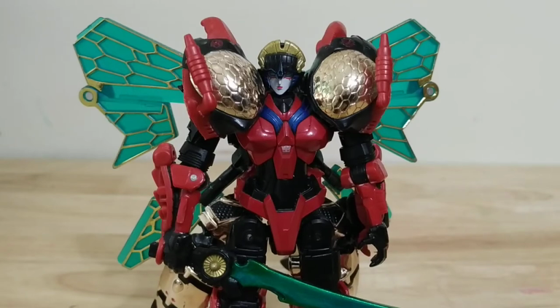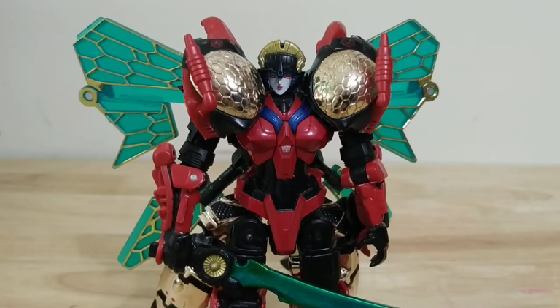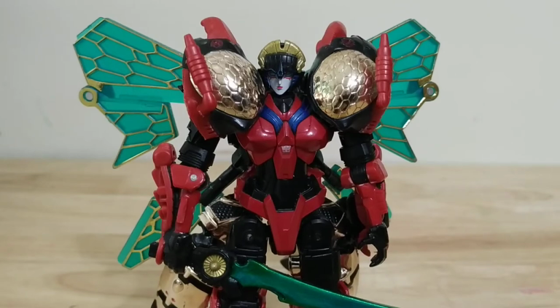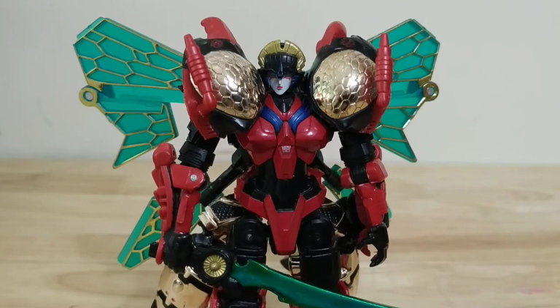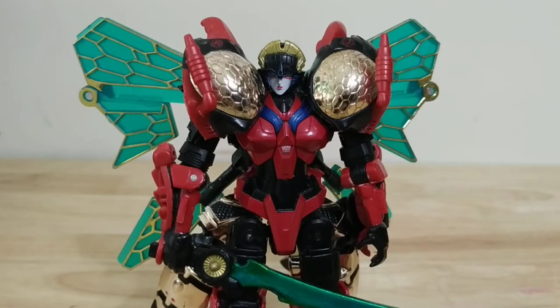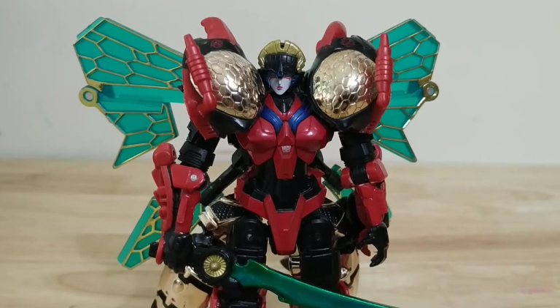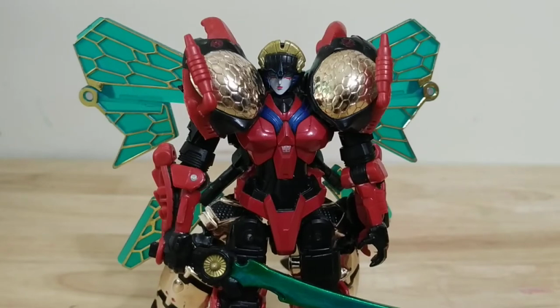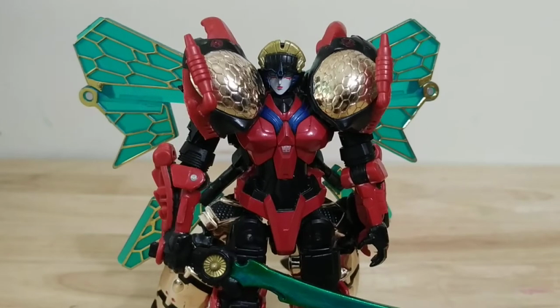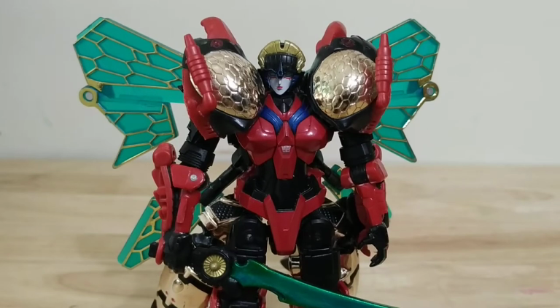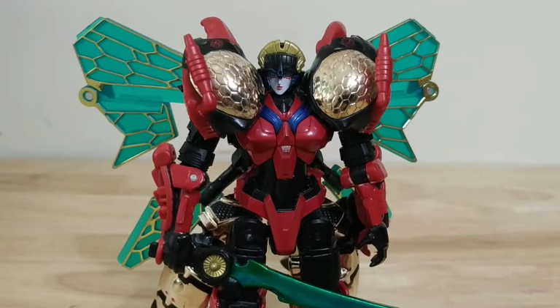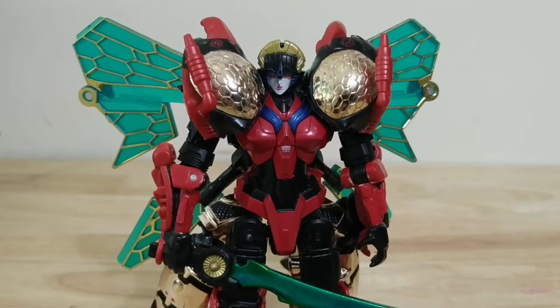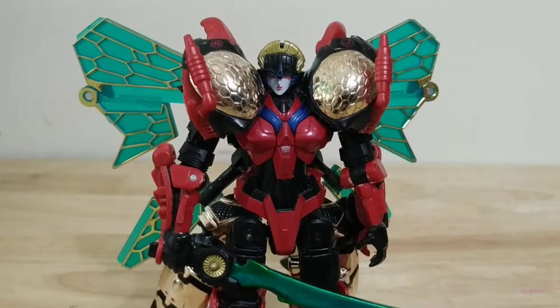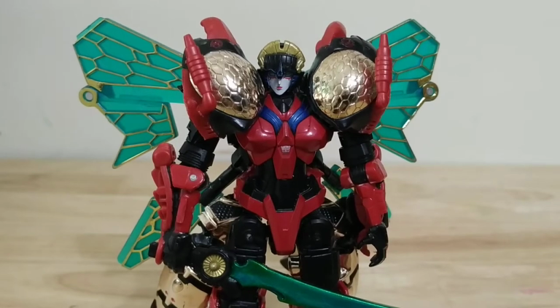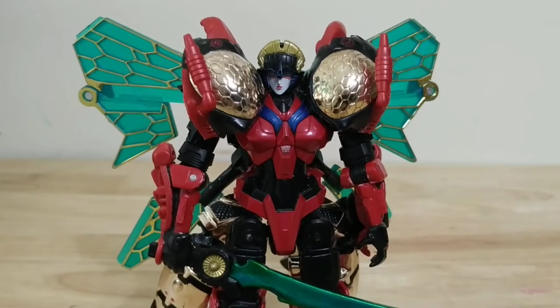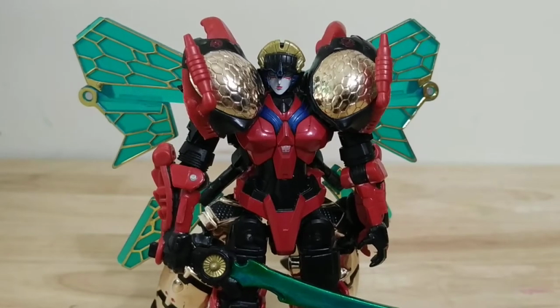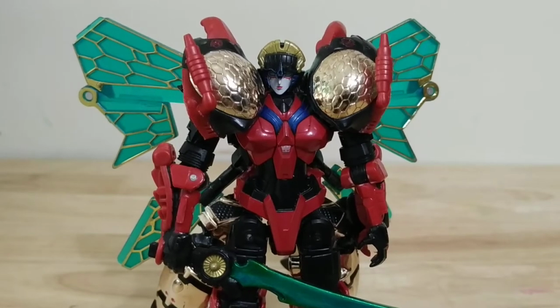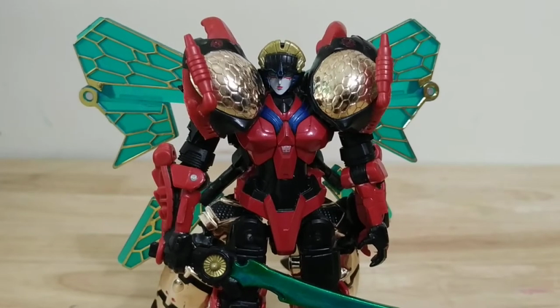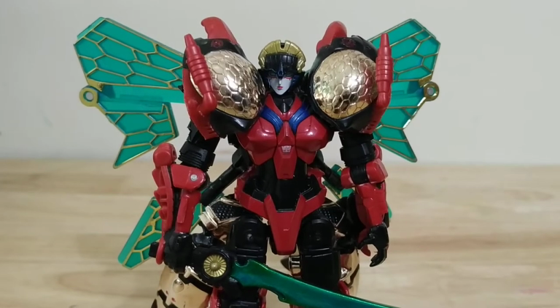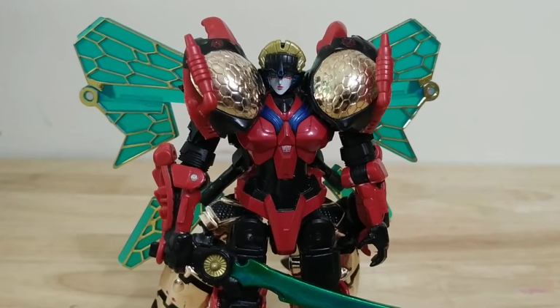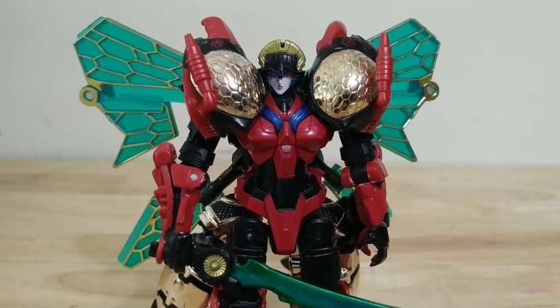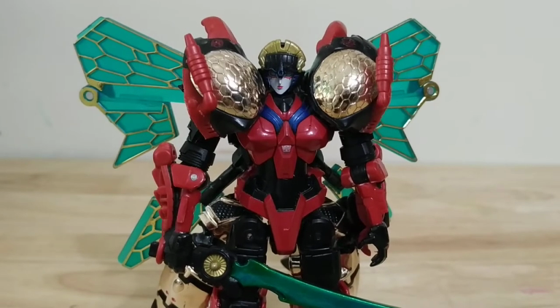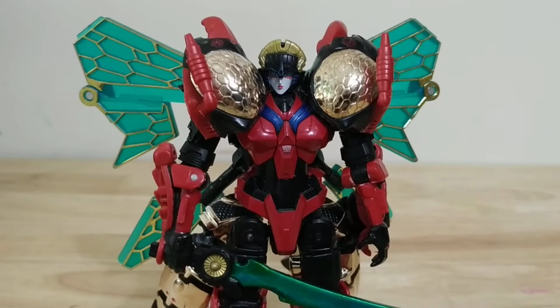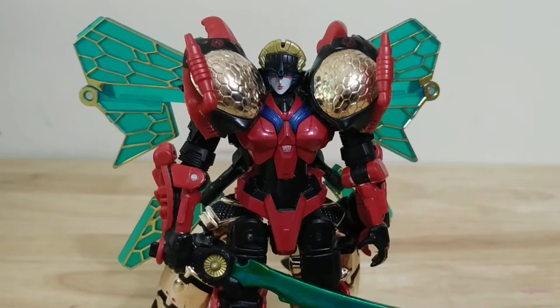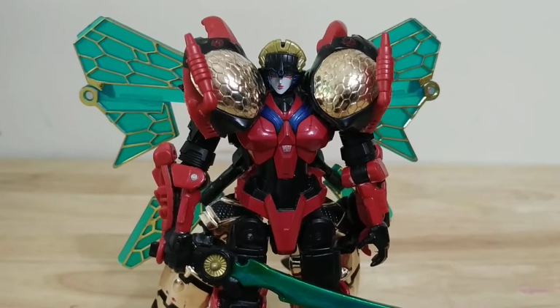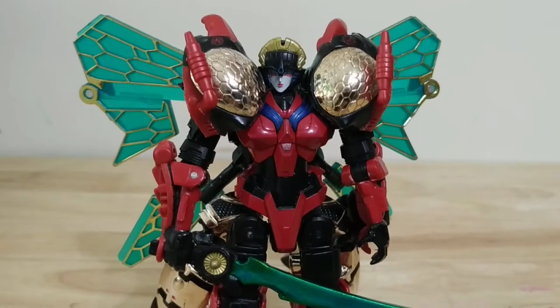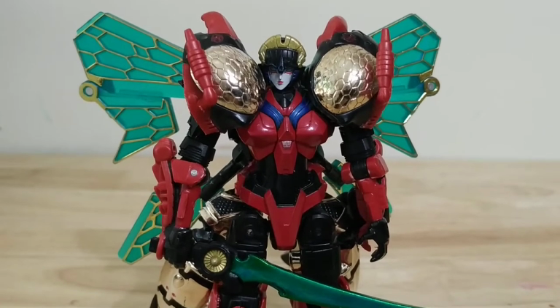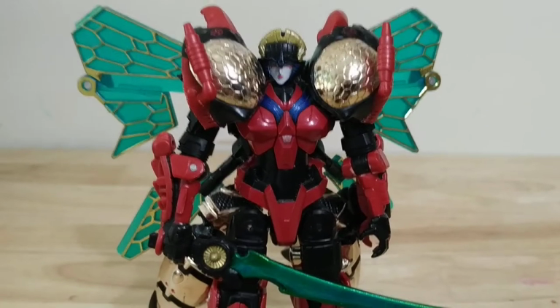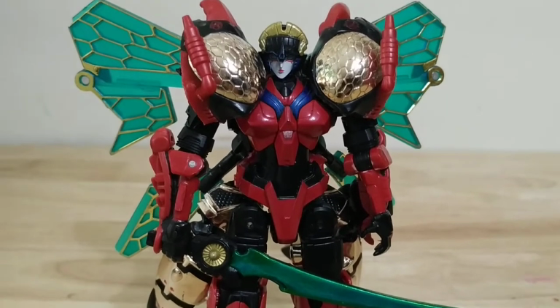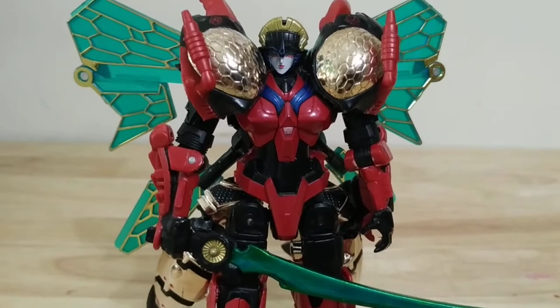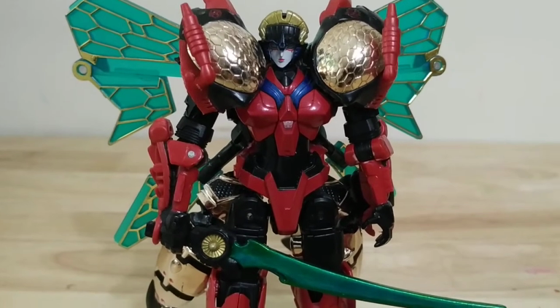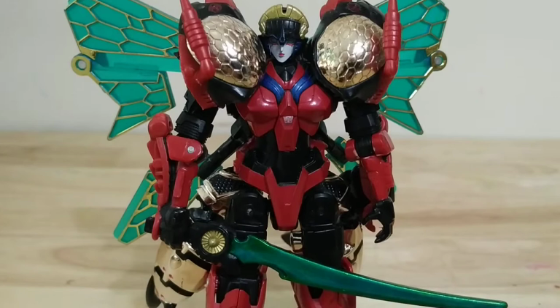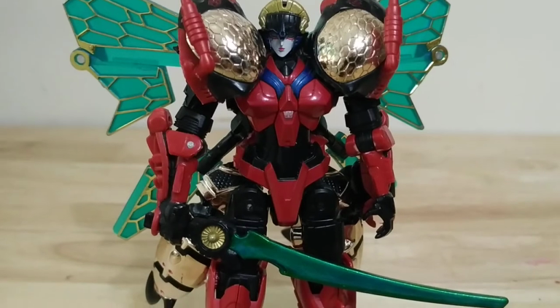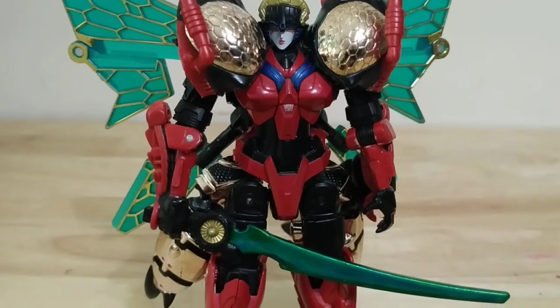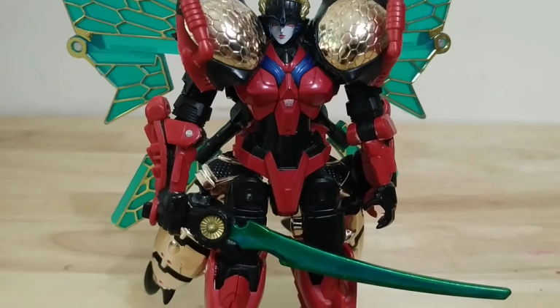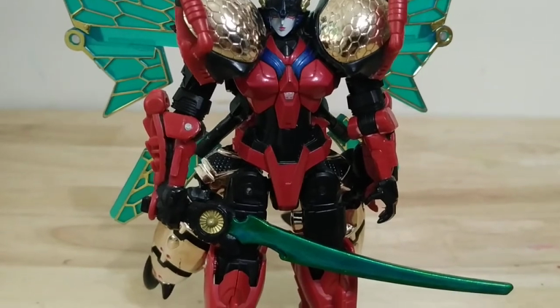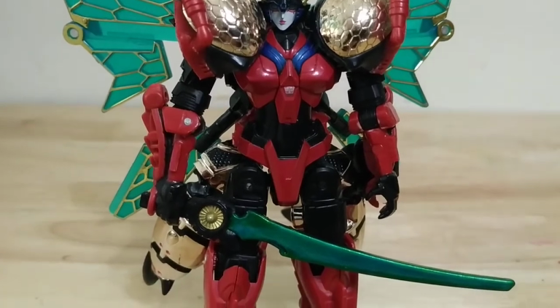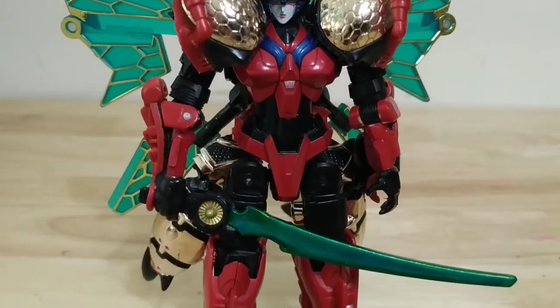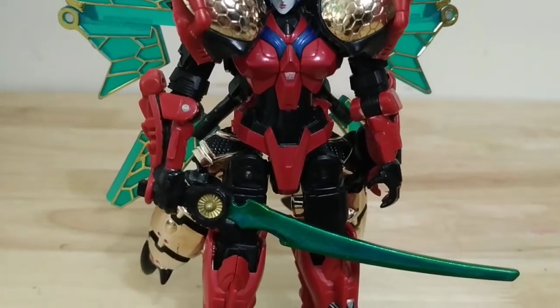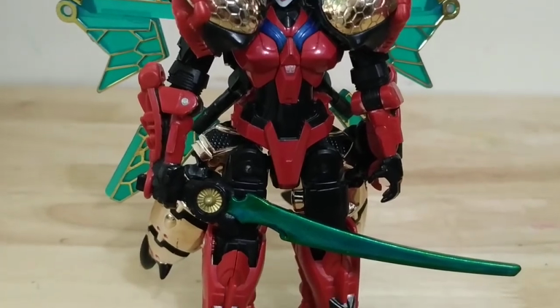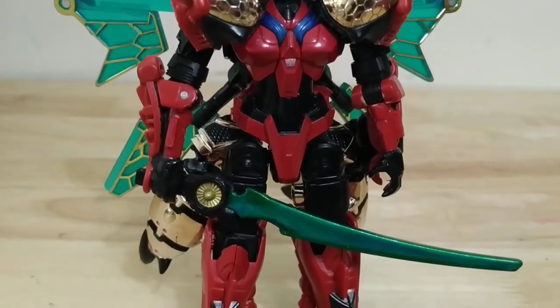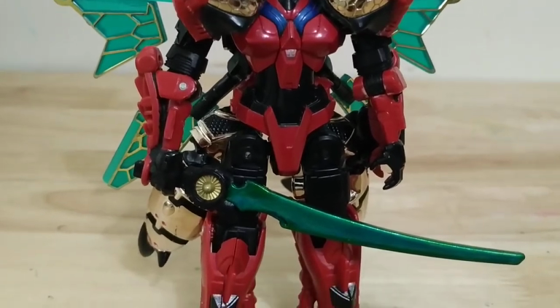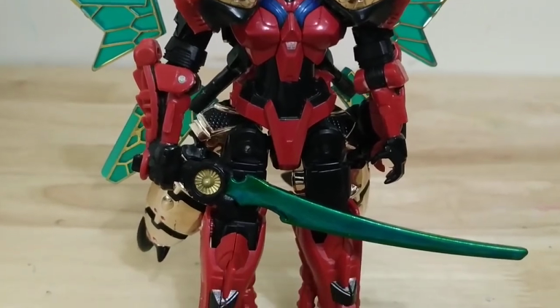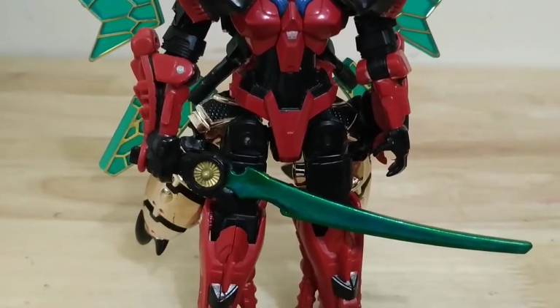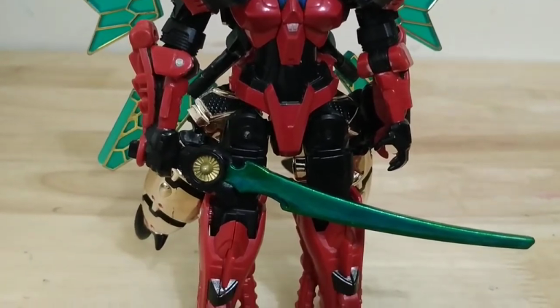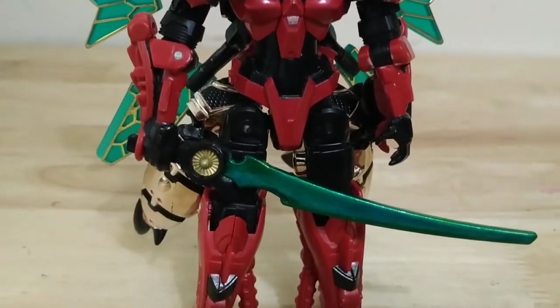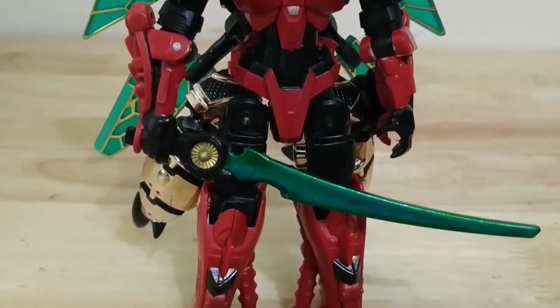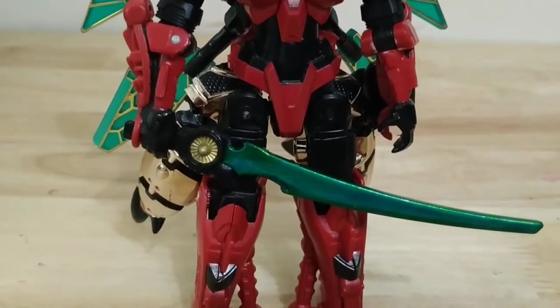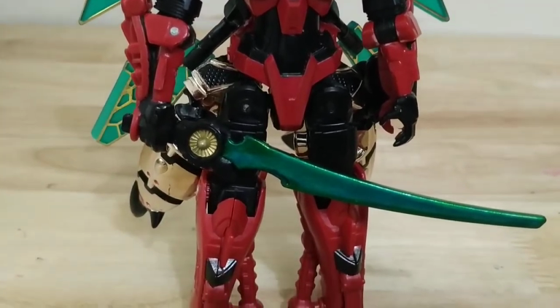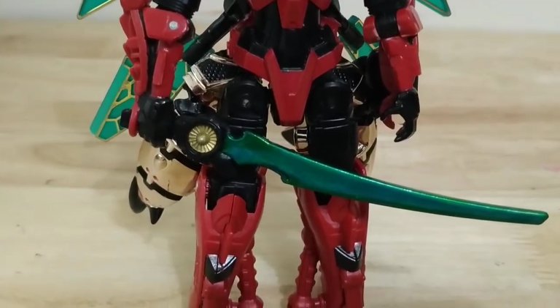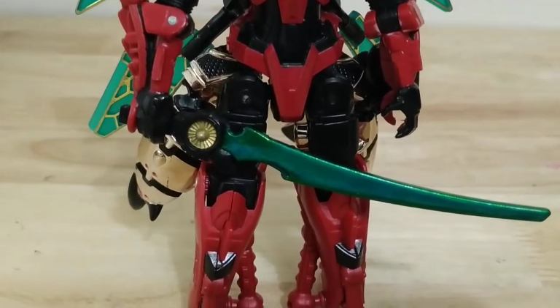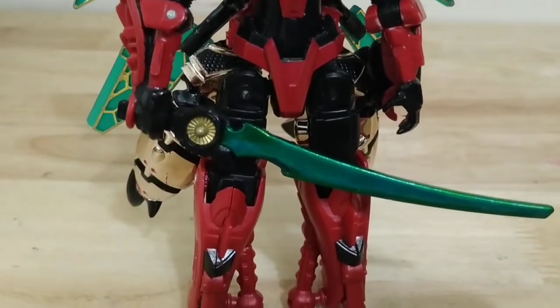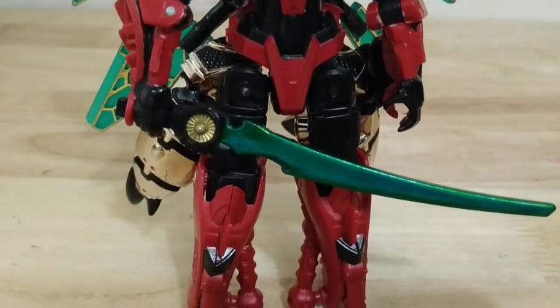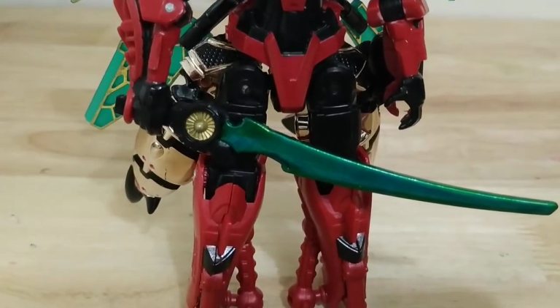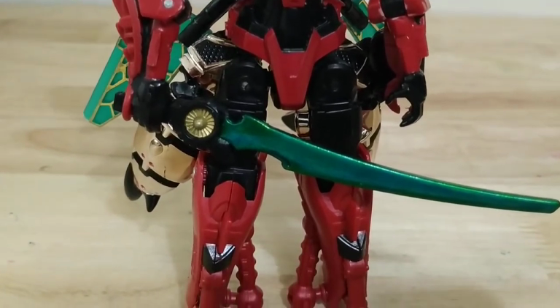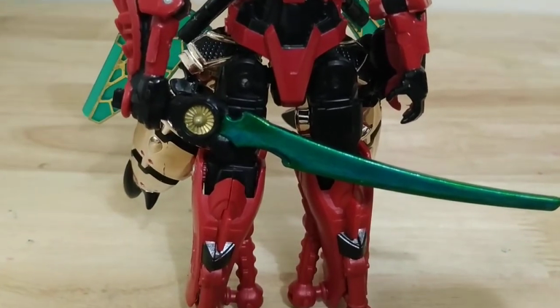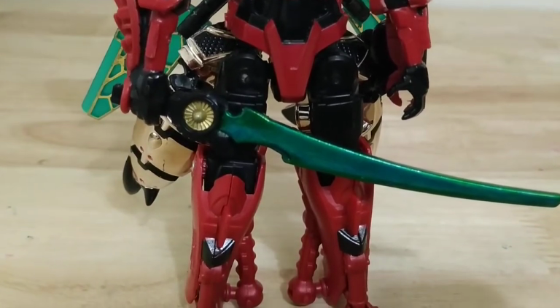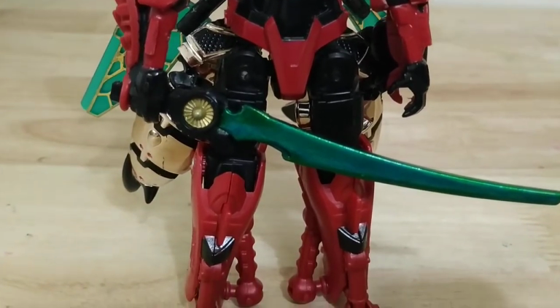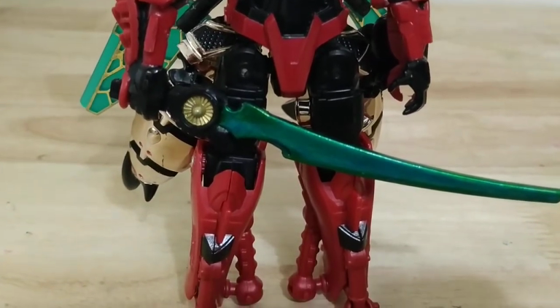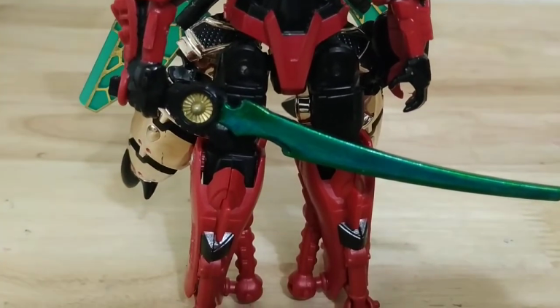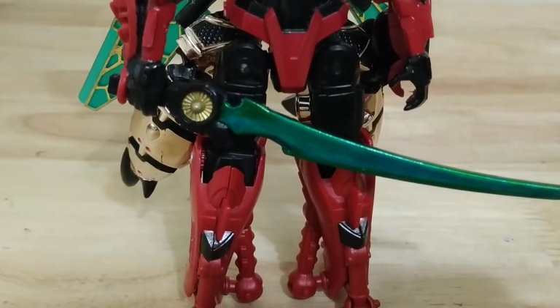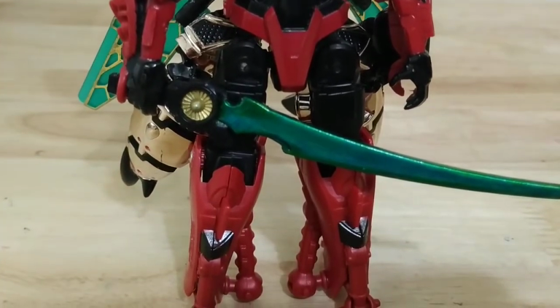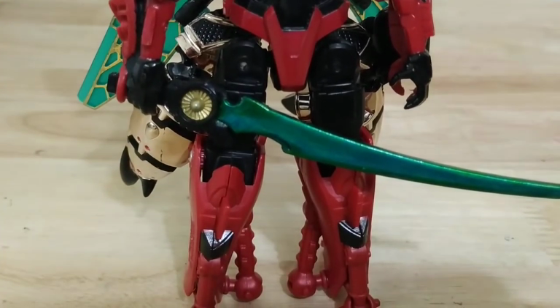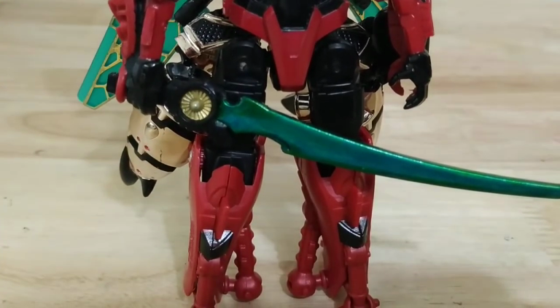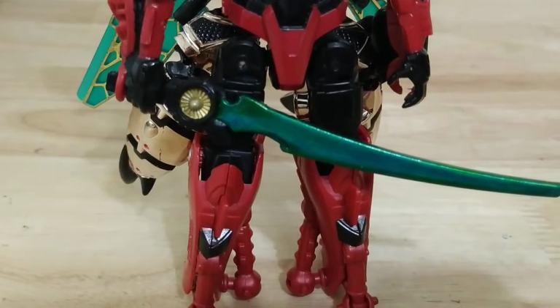Welcome to Soltron. This is my video review of my custom Vespa, which is a Beast Wars Windblade.